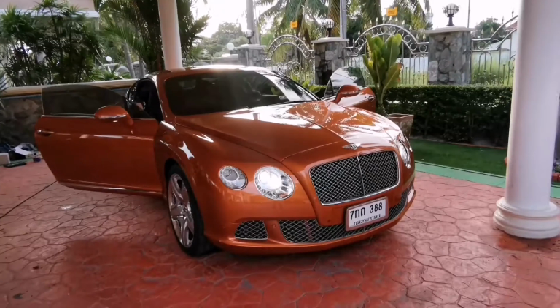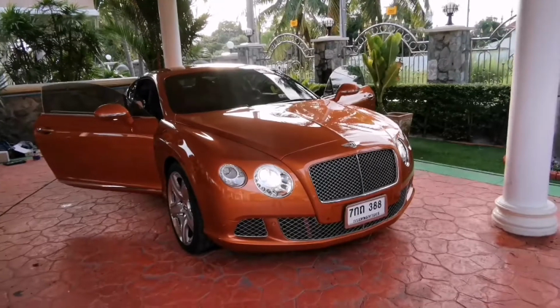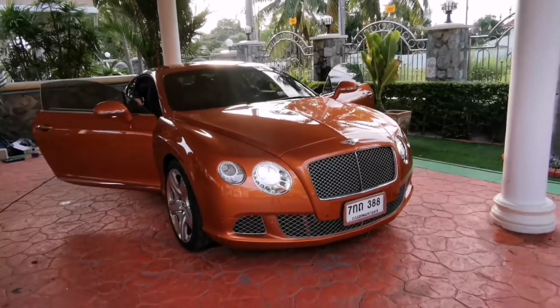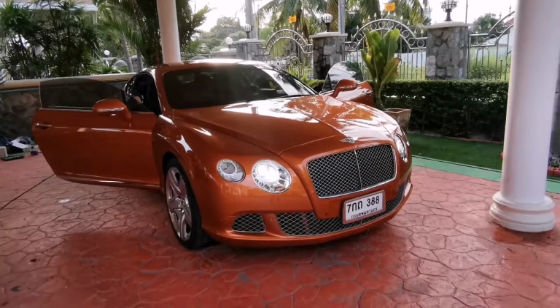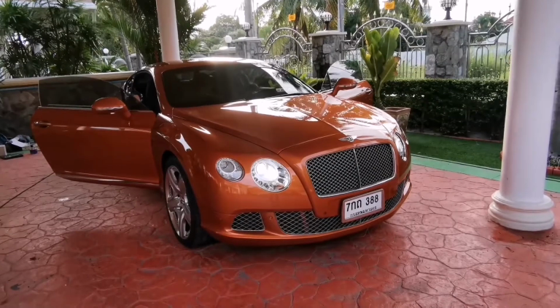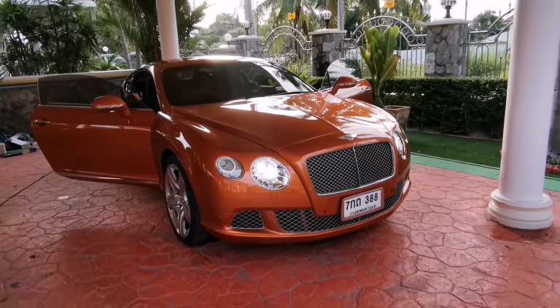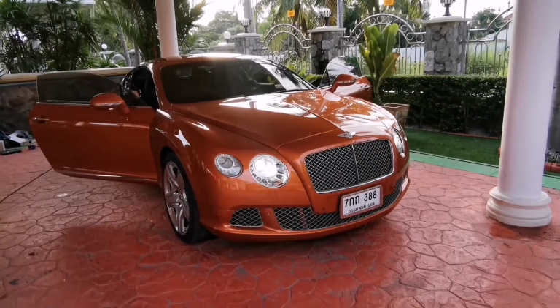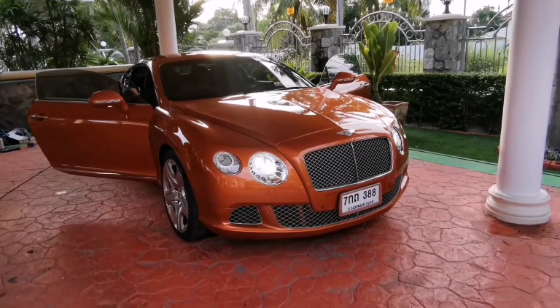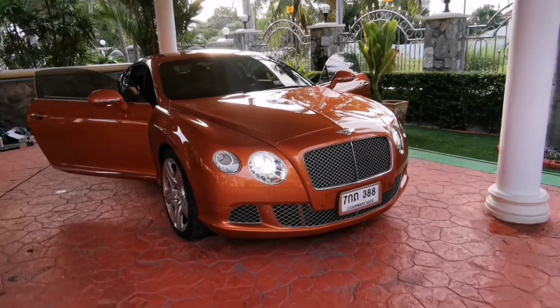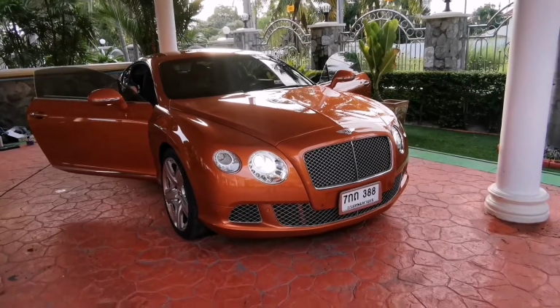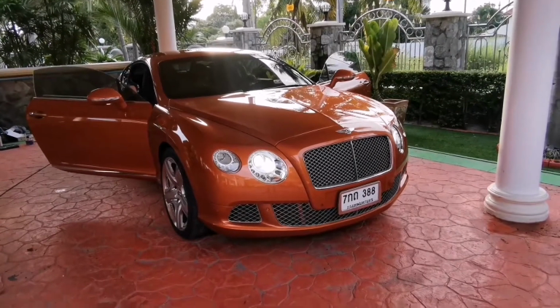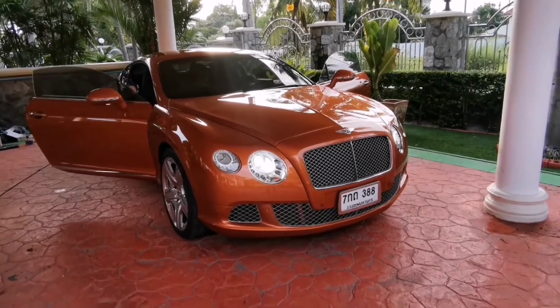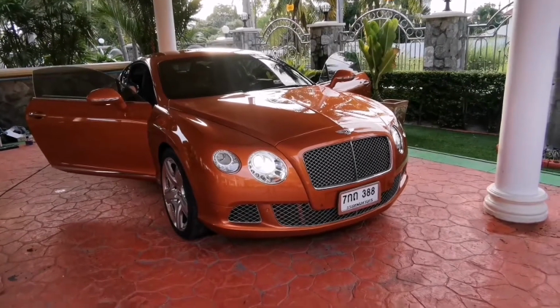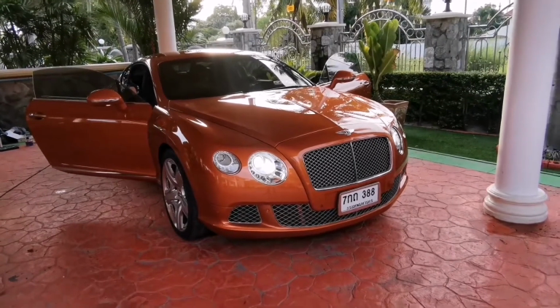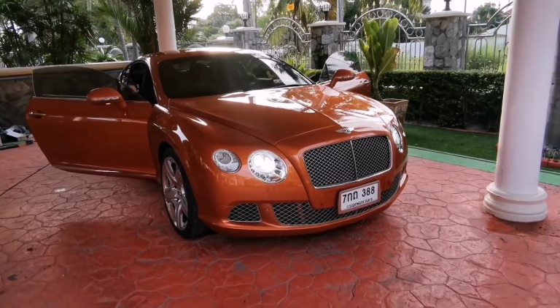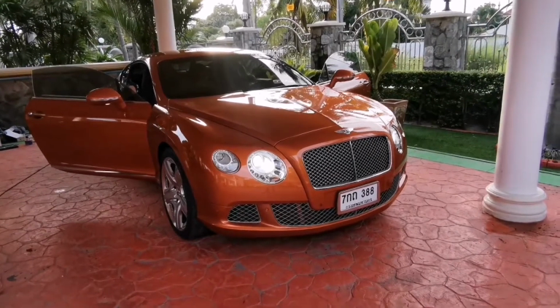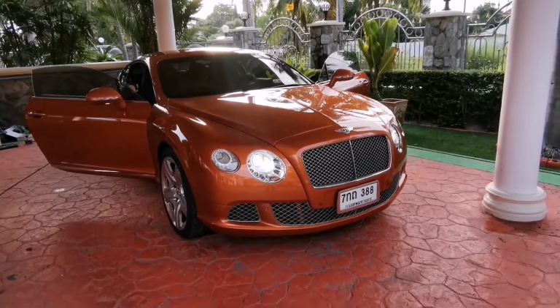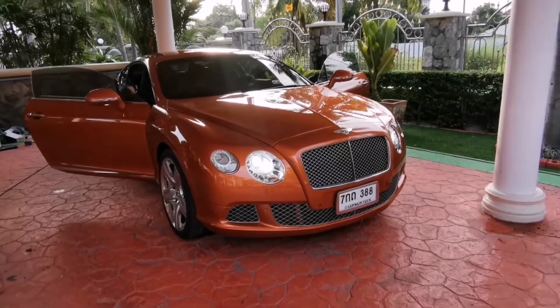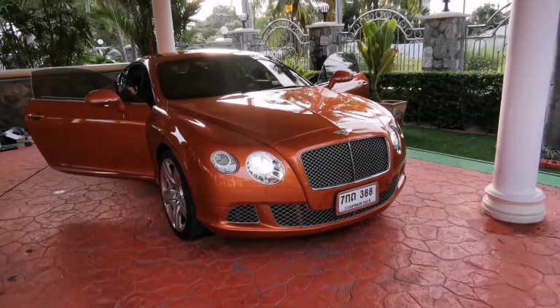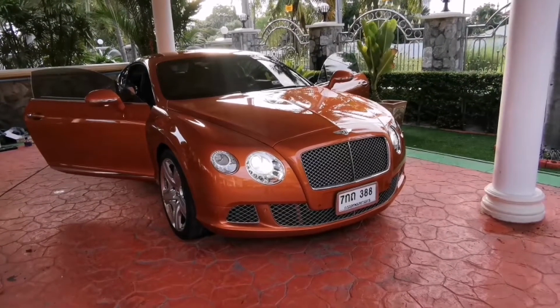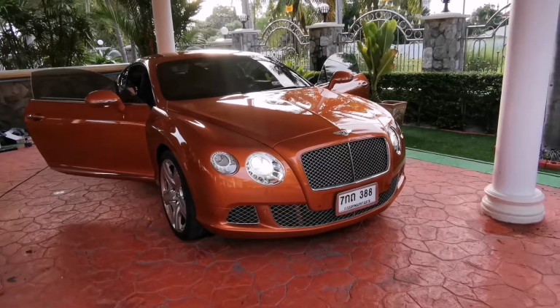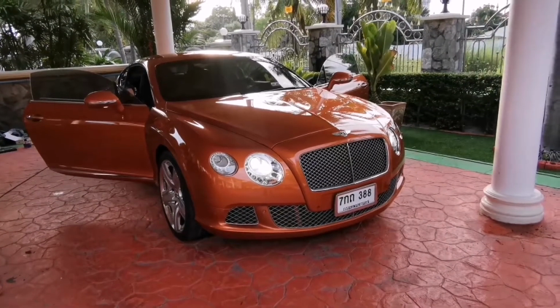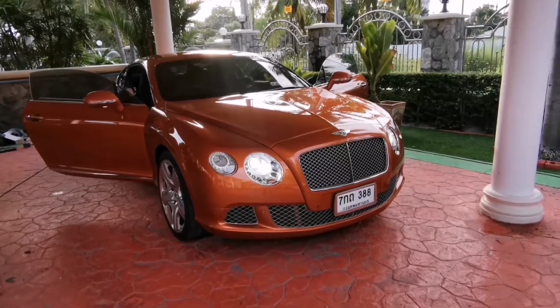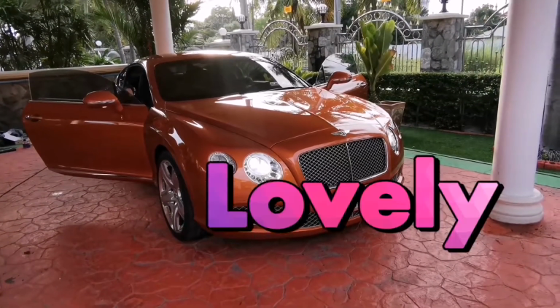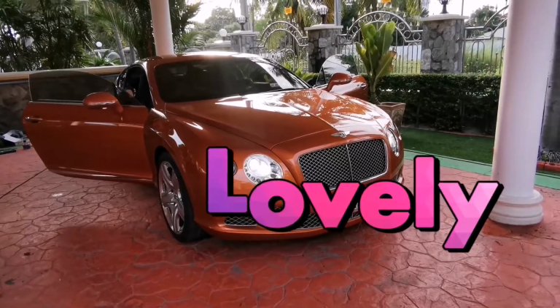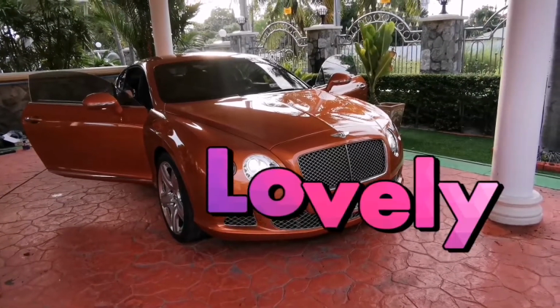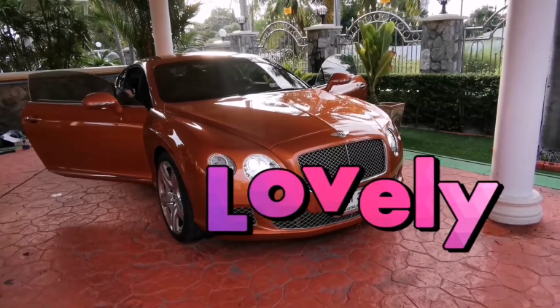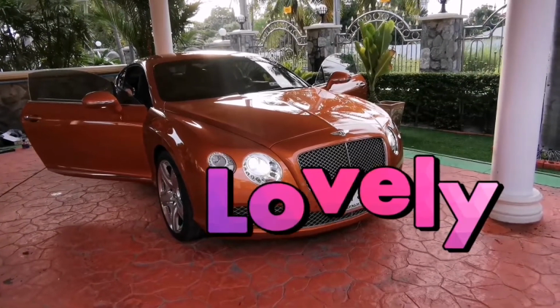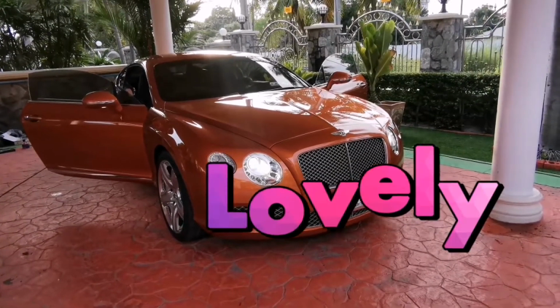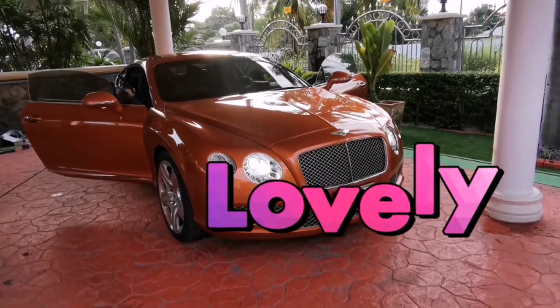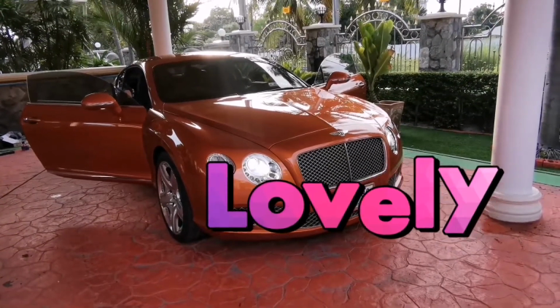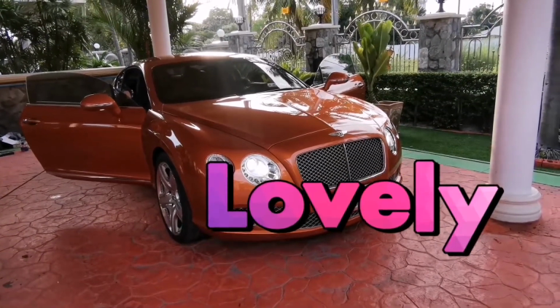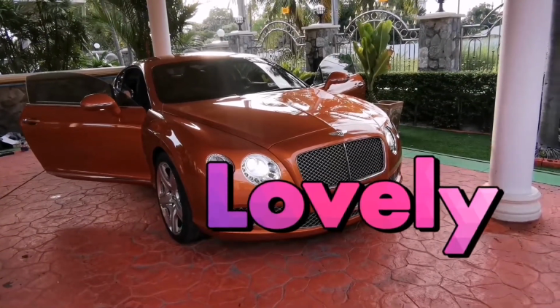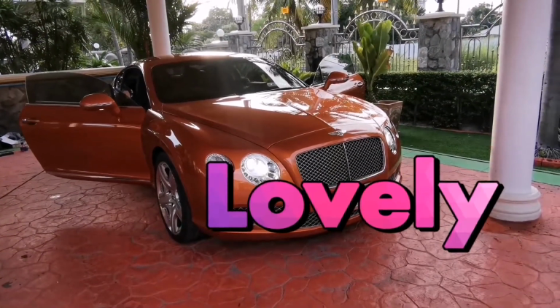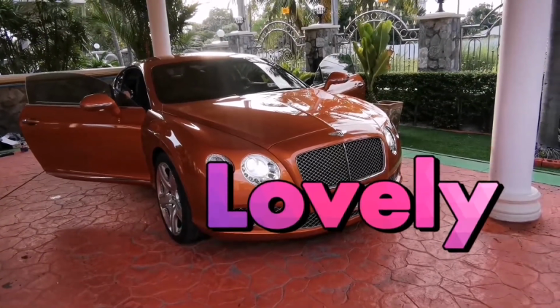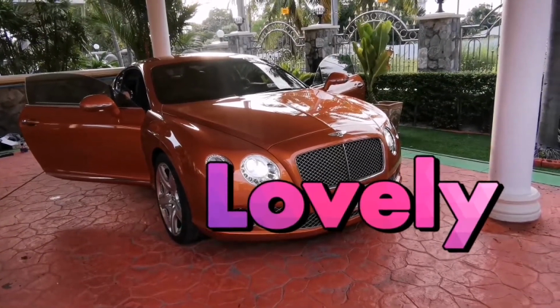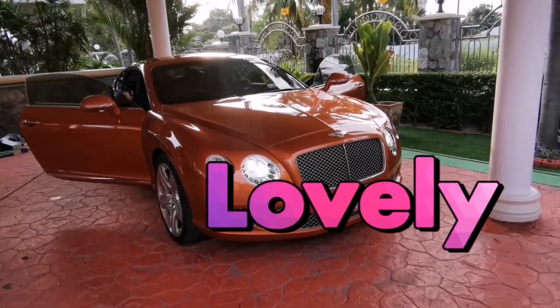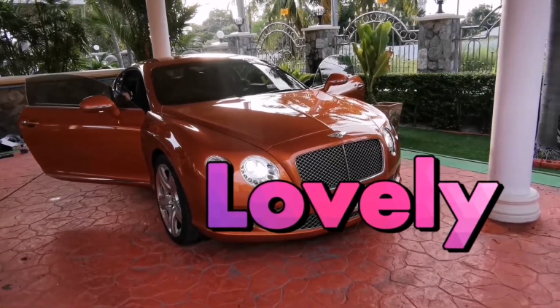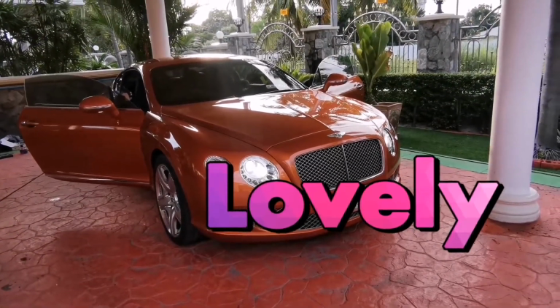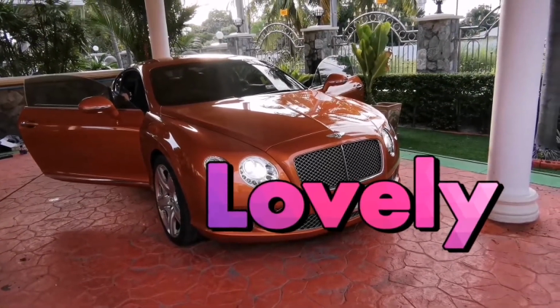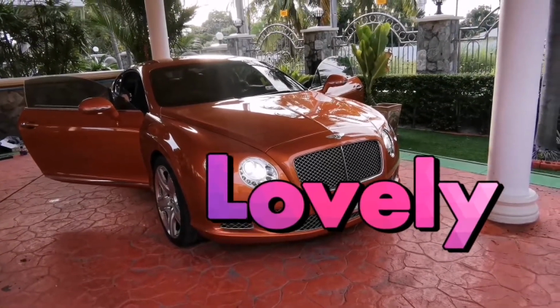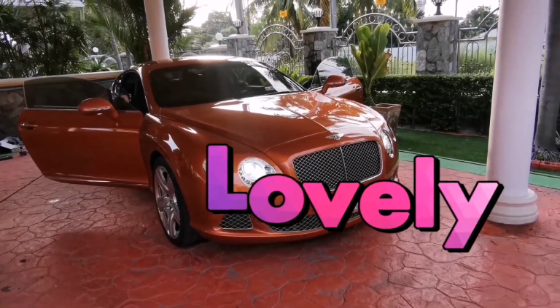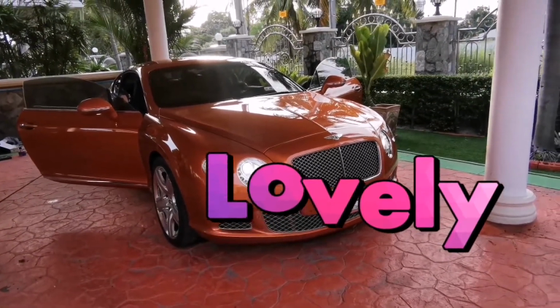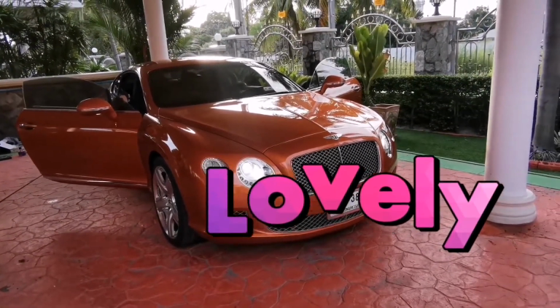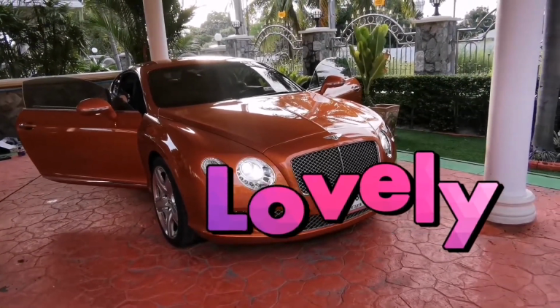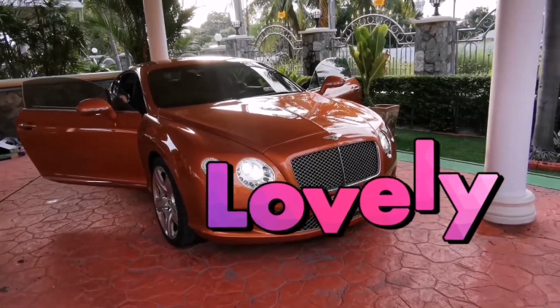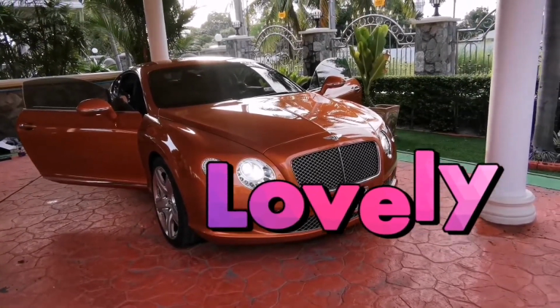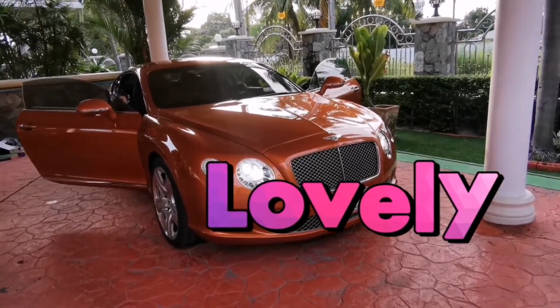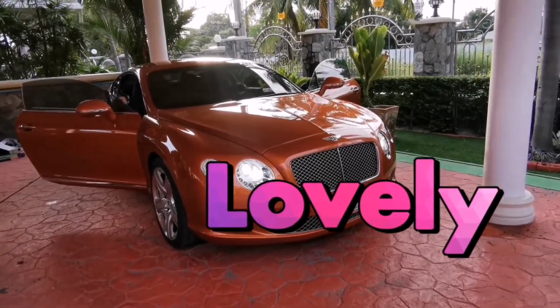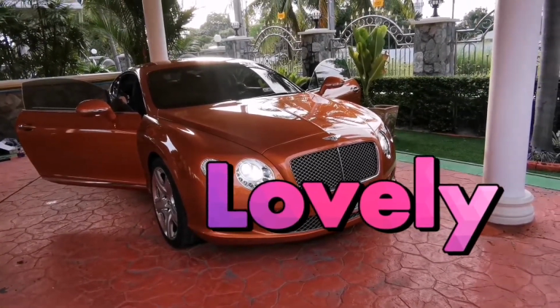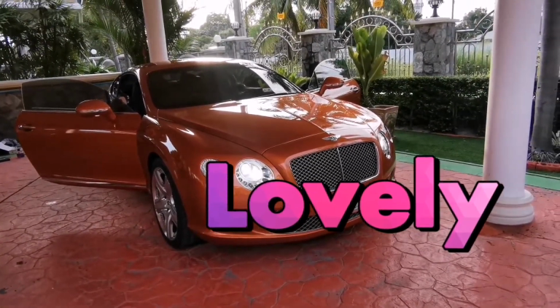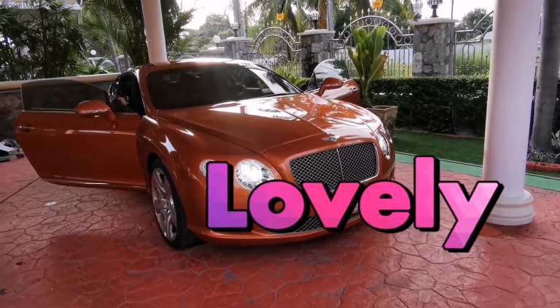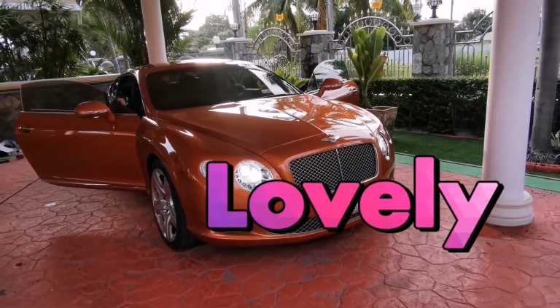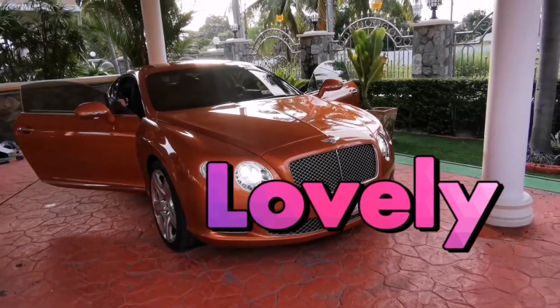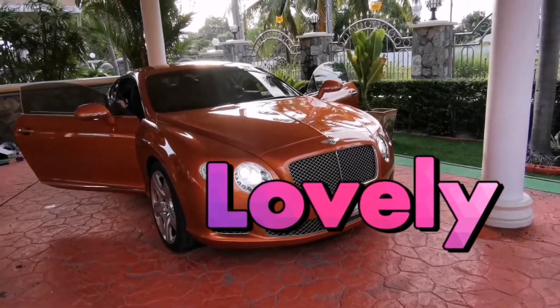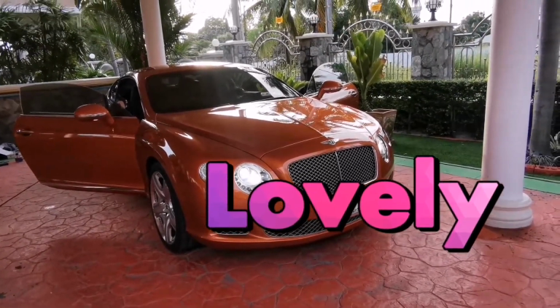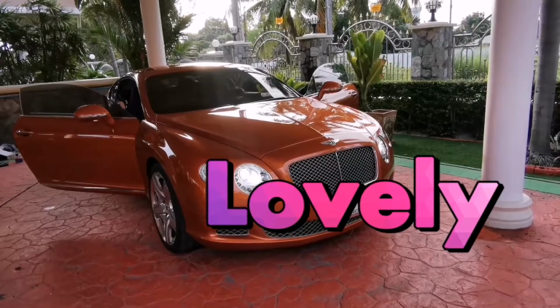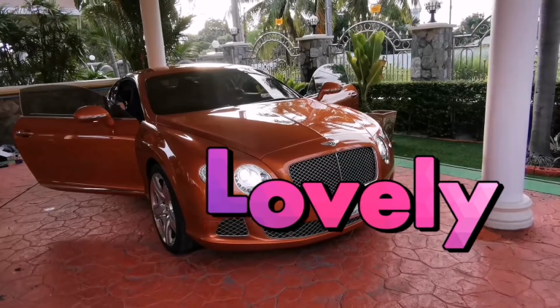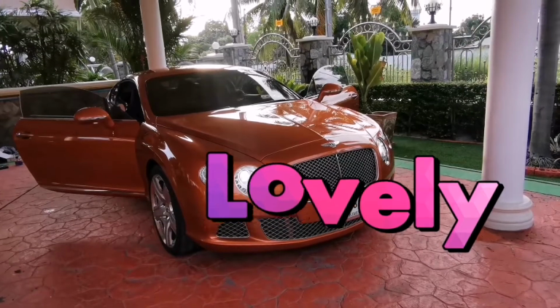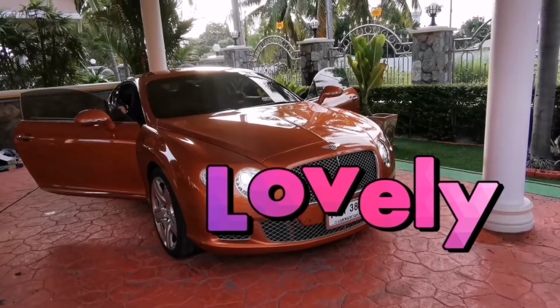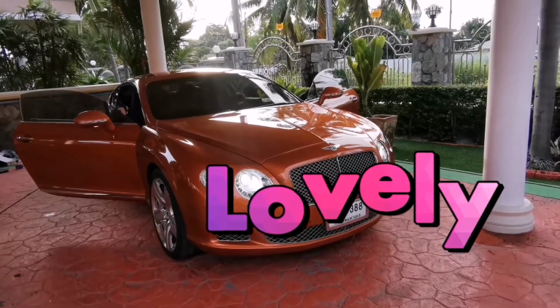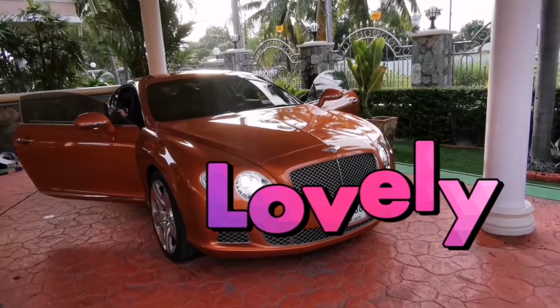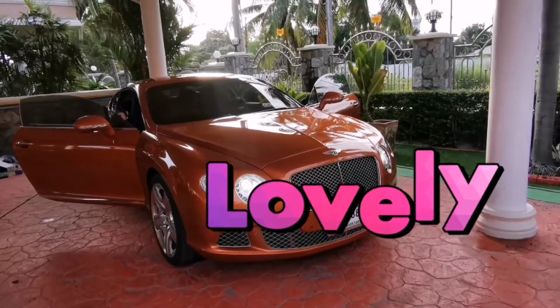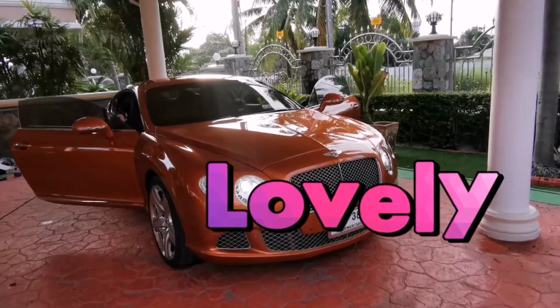Hey, good evening folks. It's Tony from Bangkok, Thailand, where we have Belly GT with Android system. Let's check it out inside.